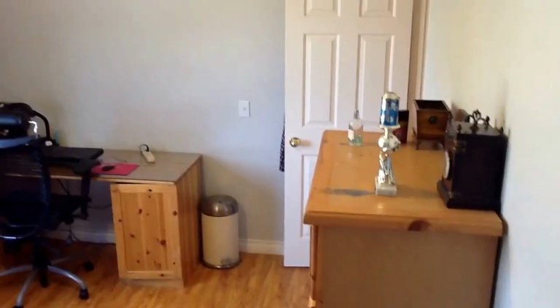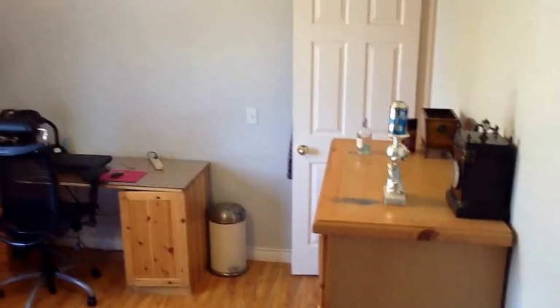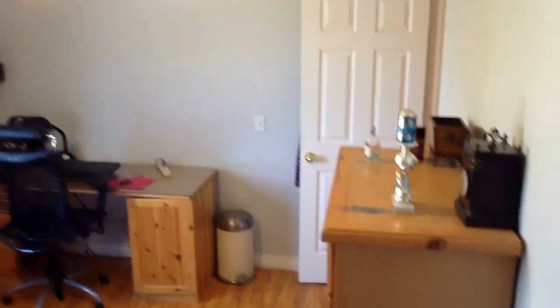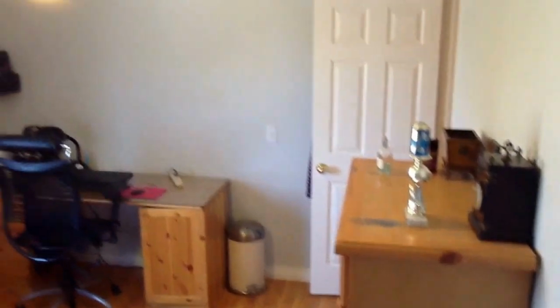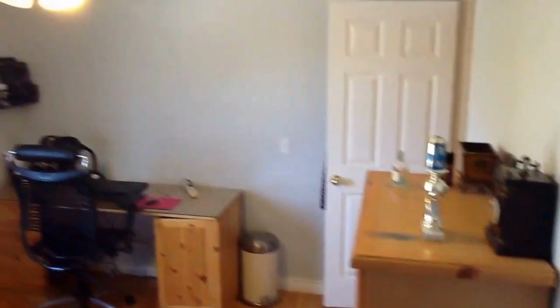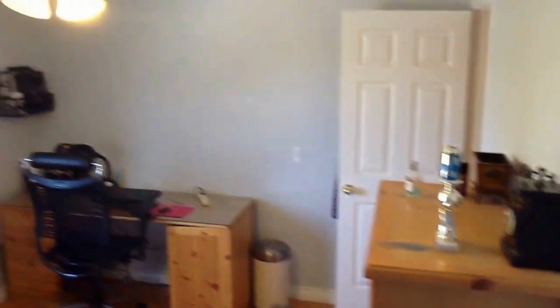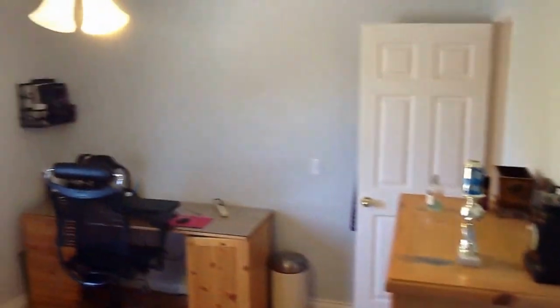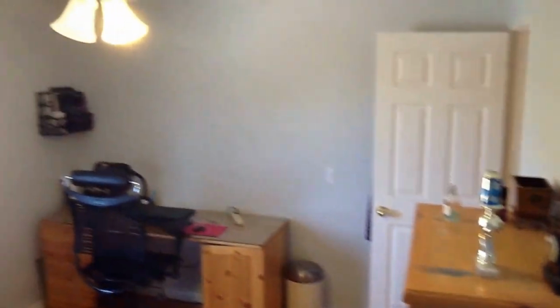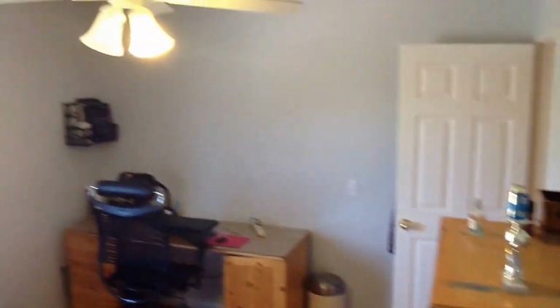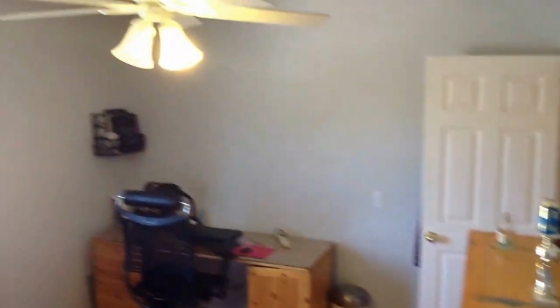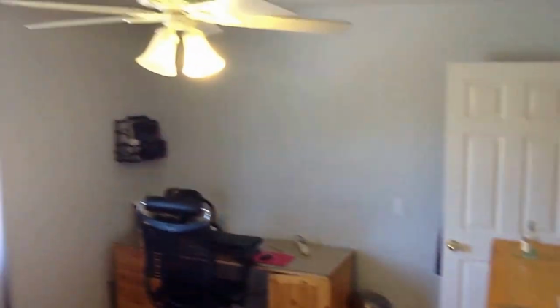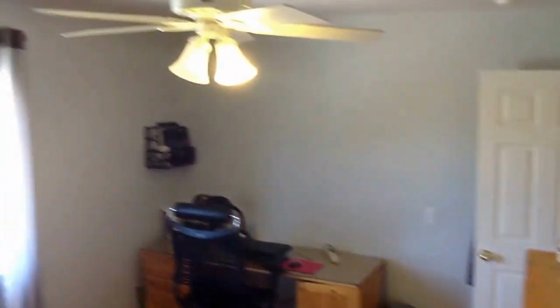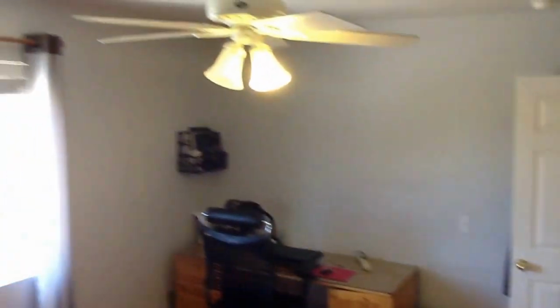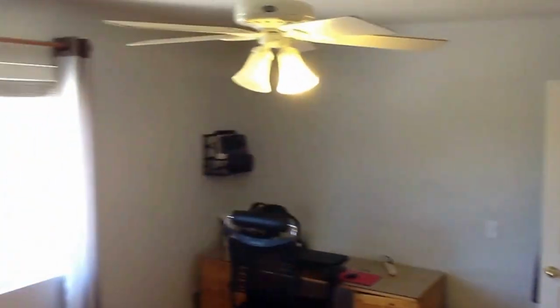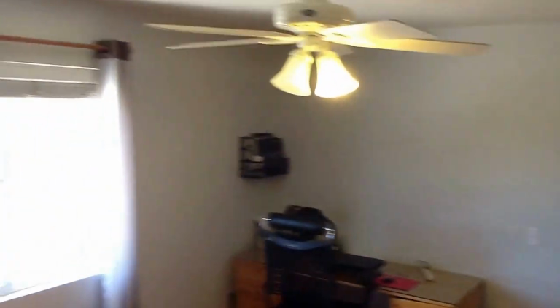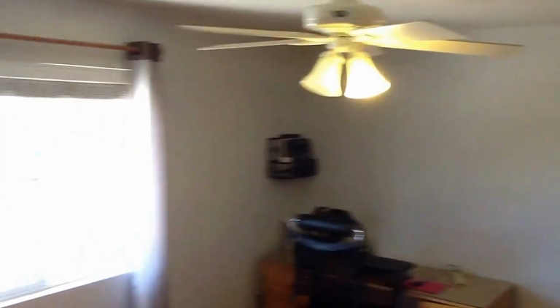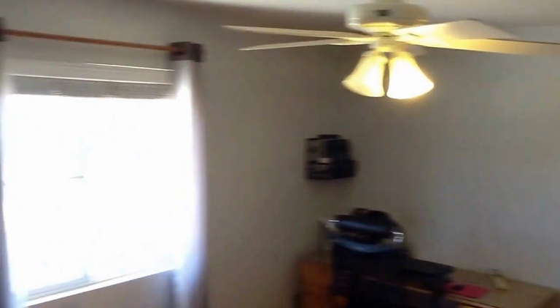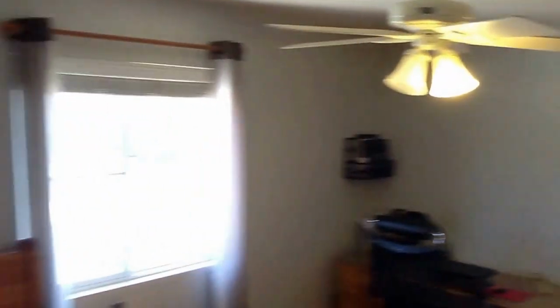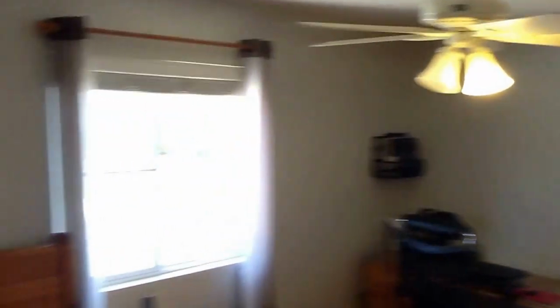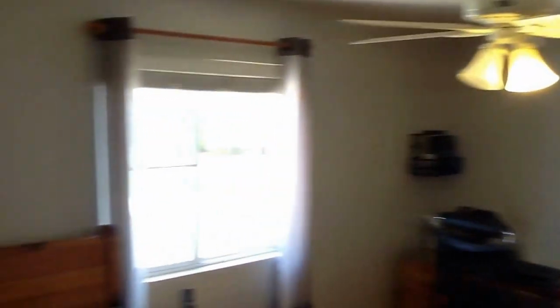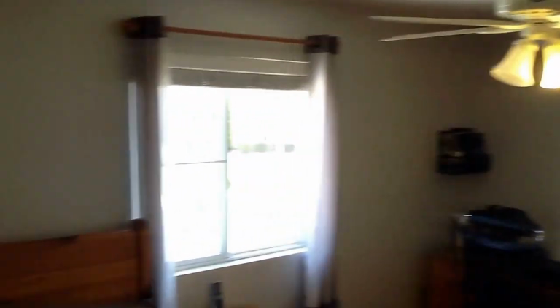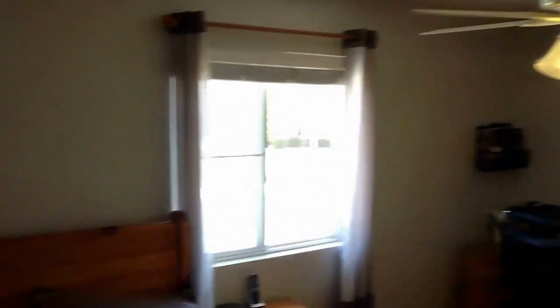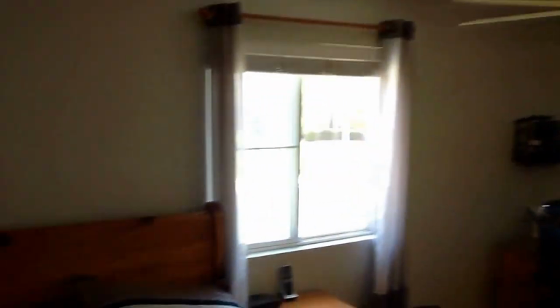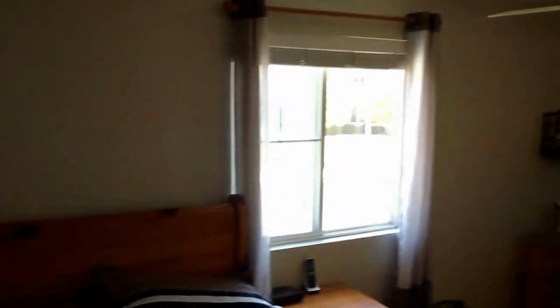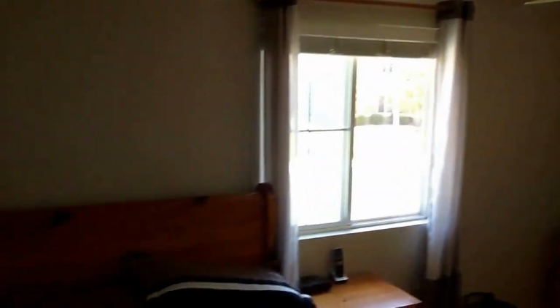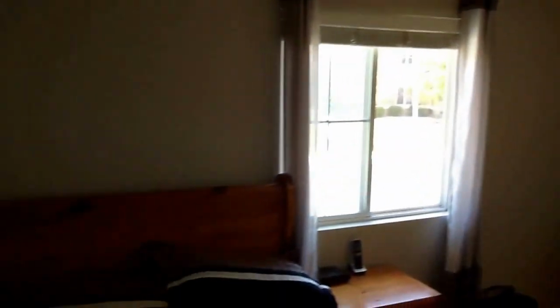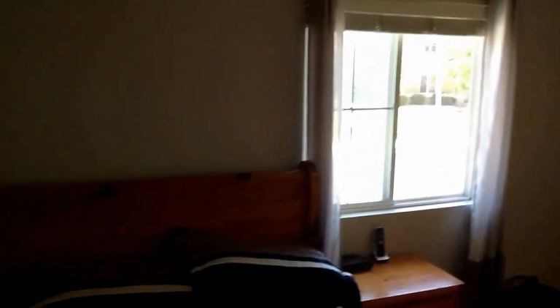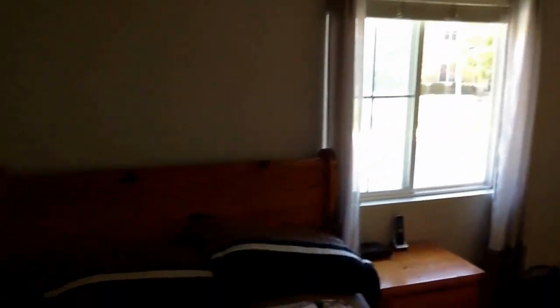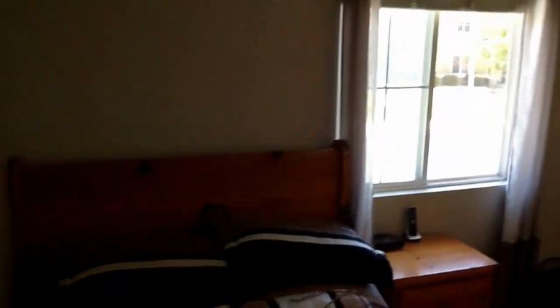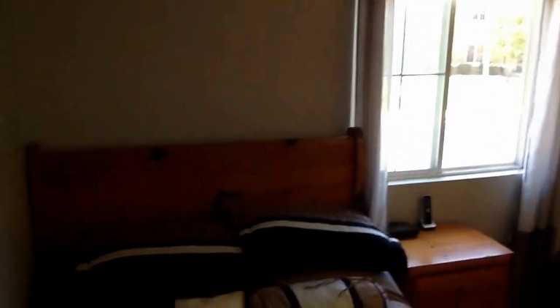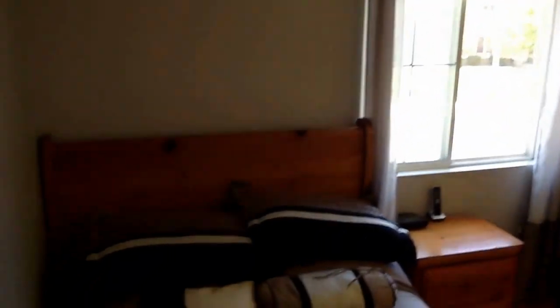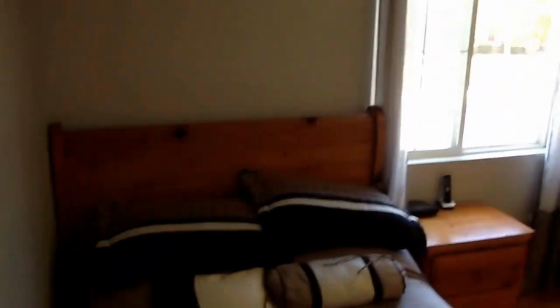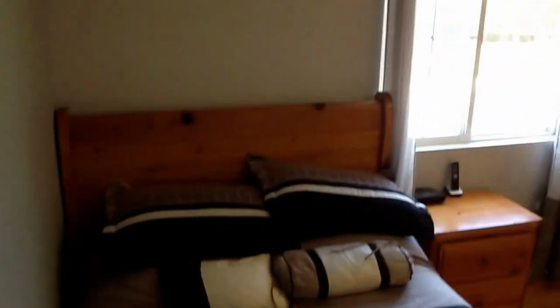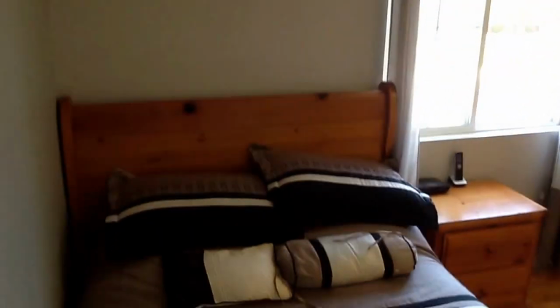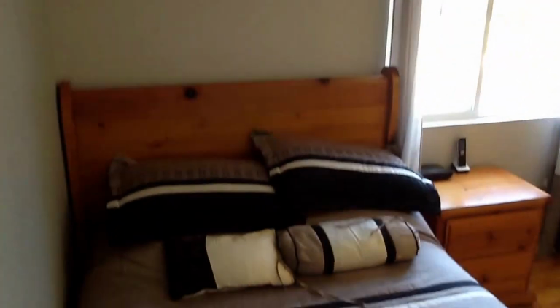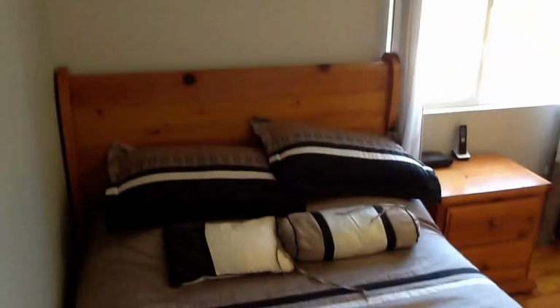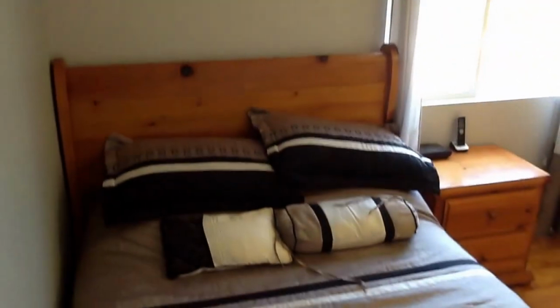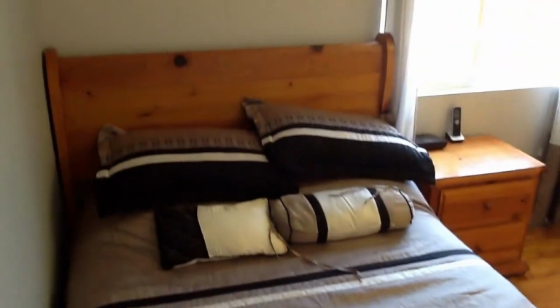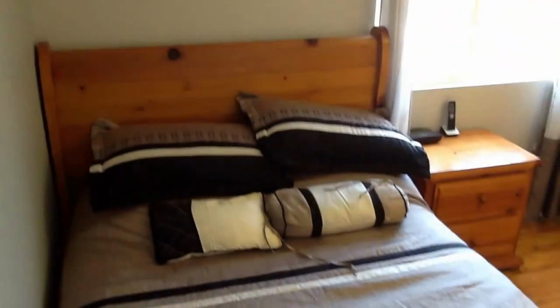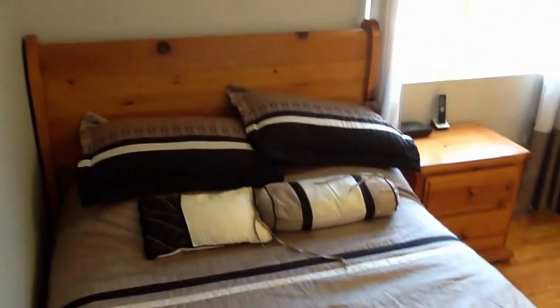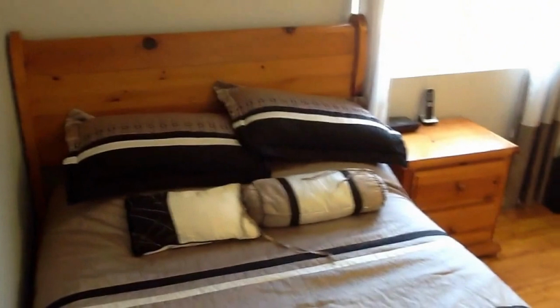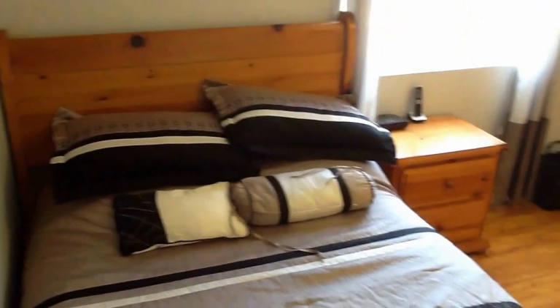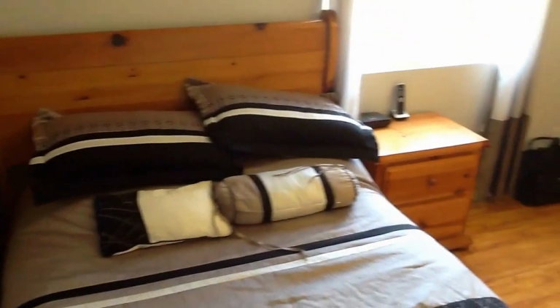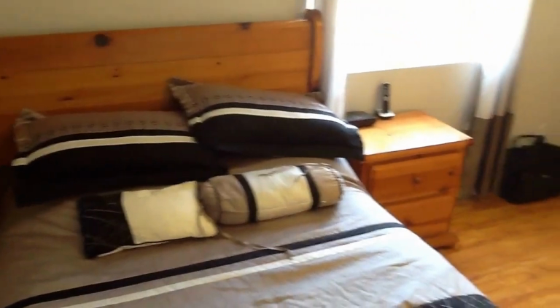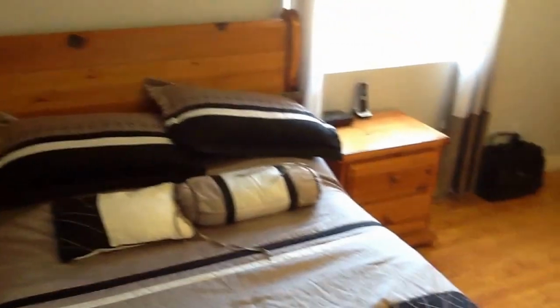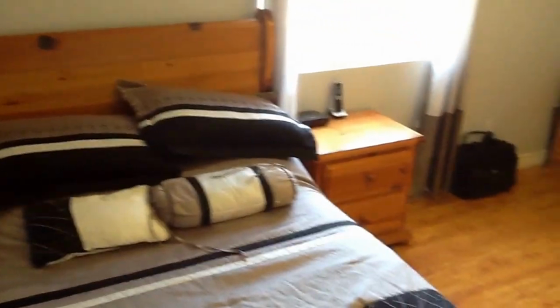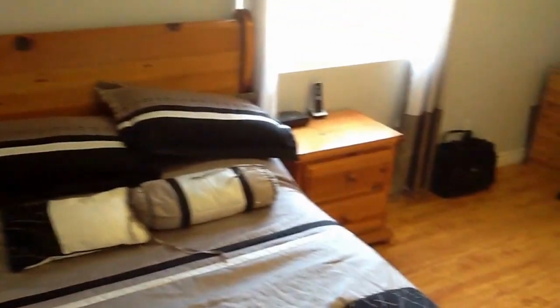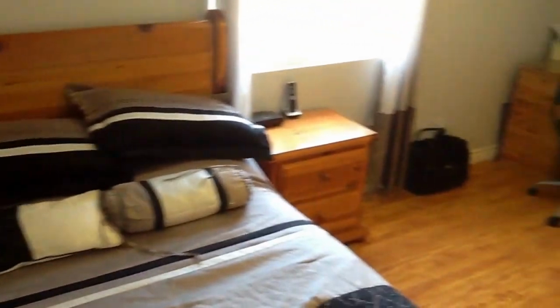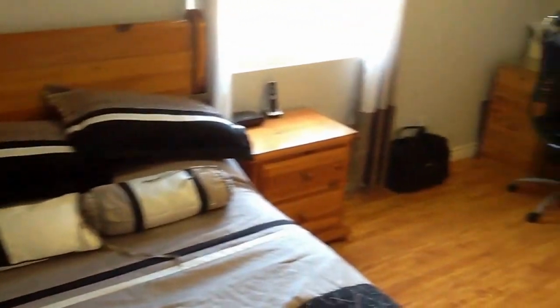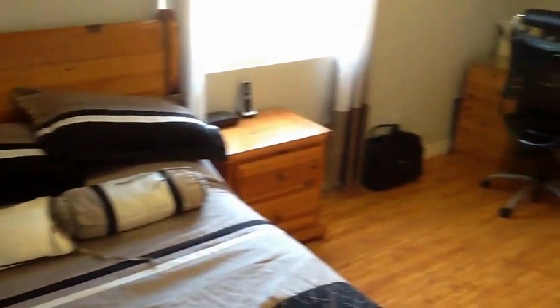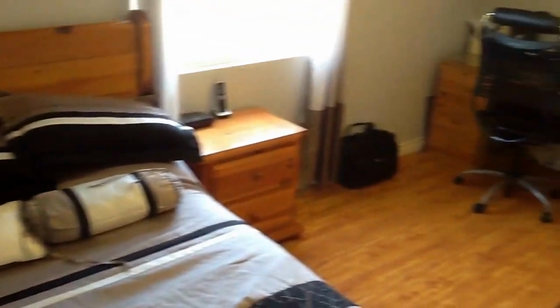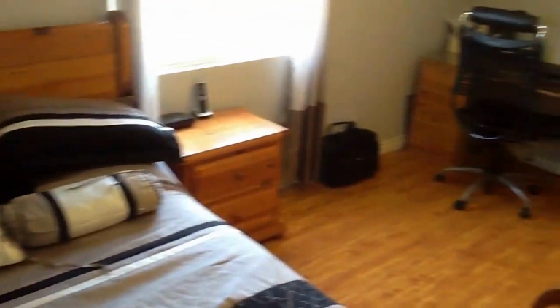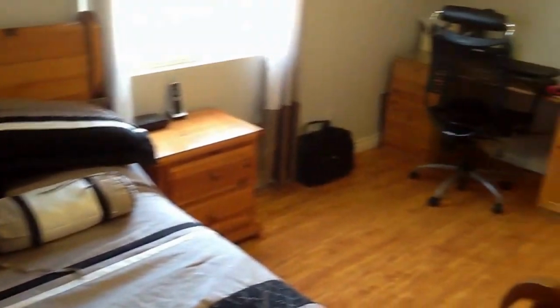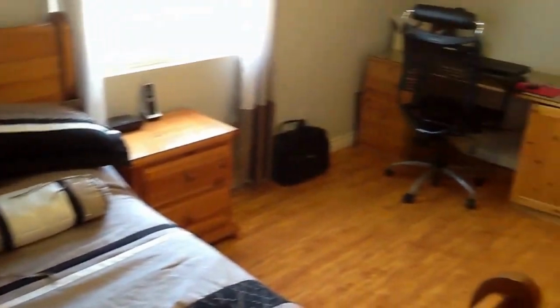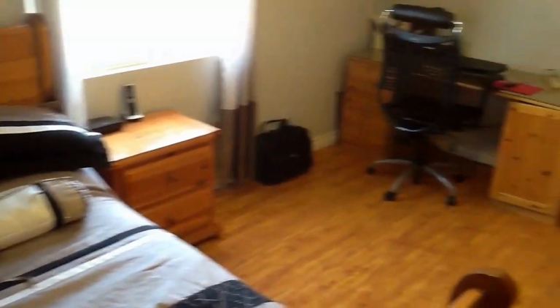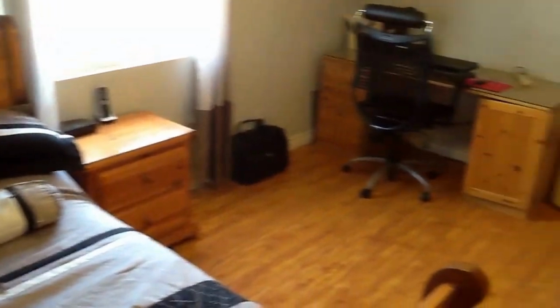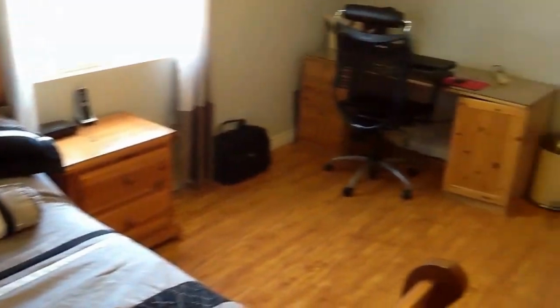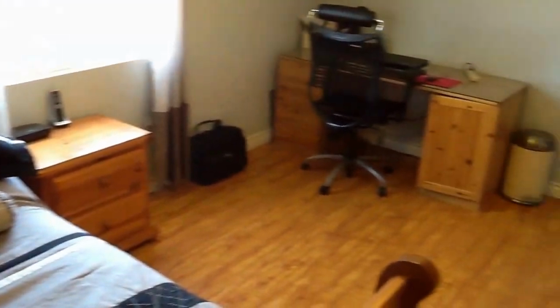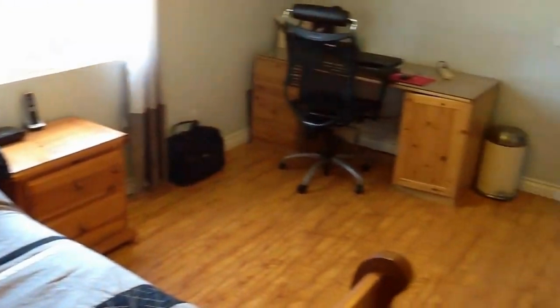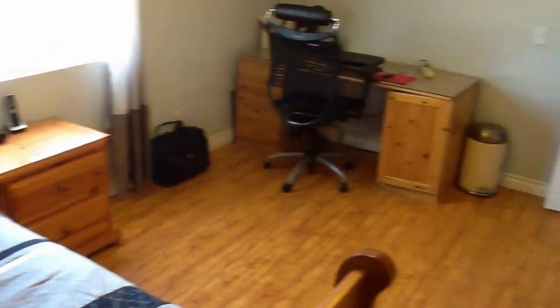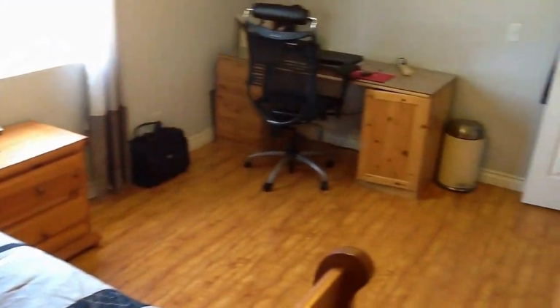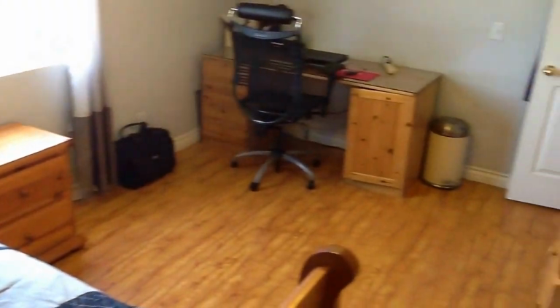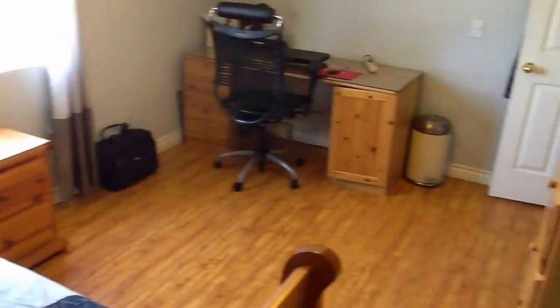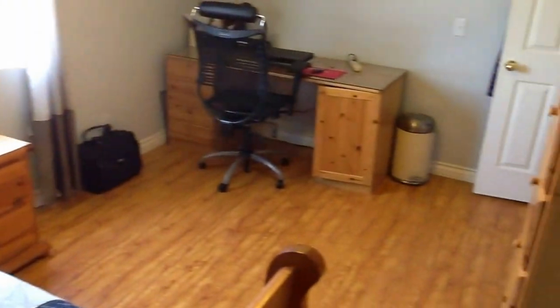In bedroom number two, just like all of the bedrooms, you'll find a ceiling fan, making this solar-powered home even more energy efficient.